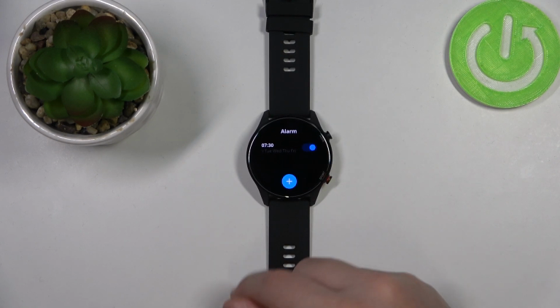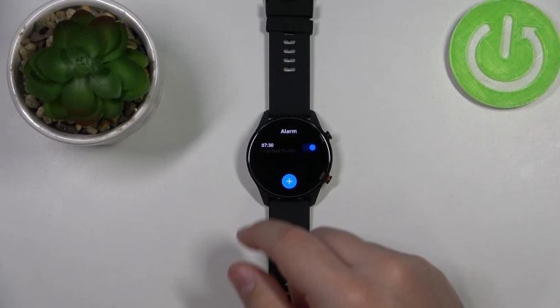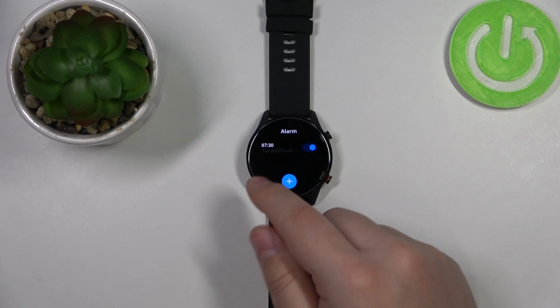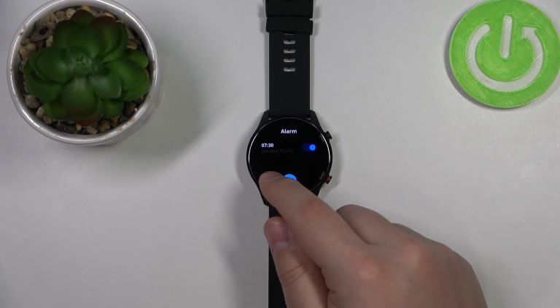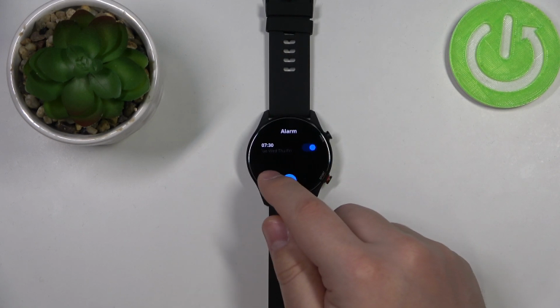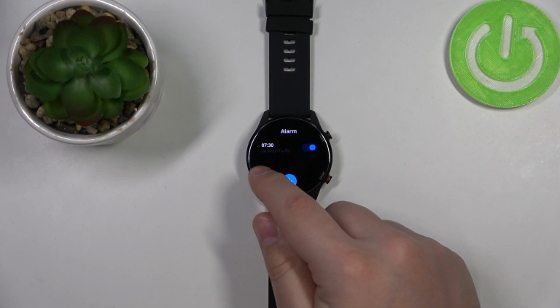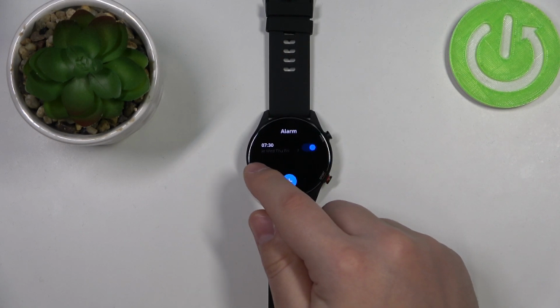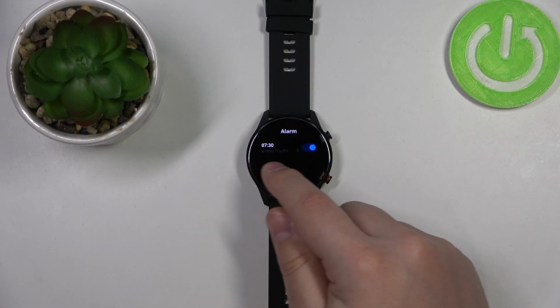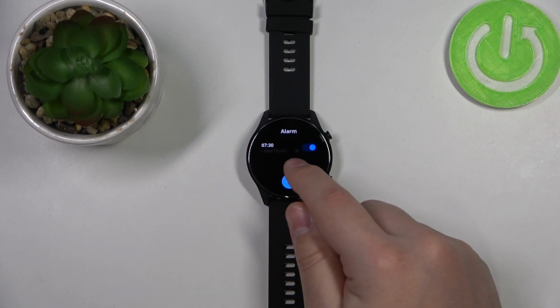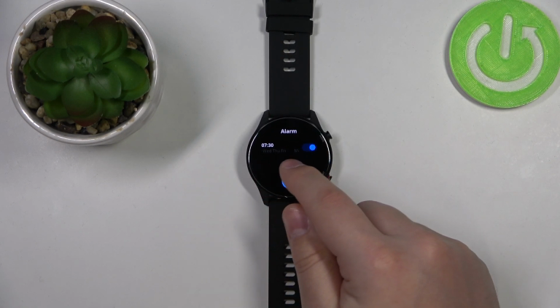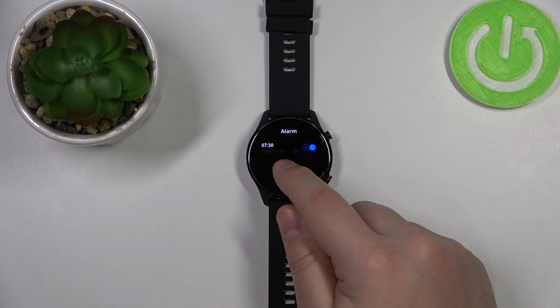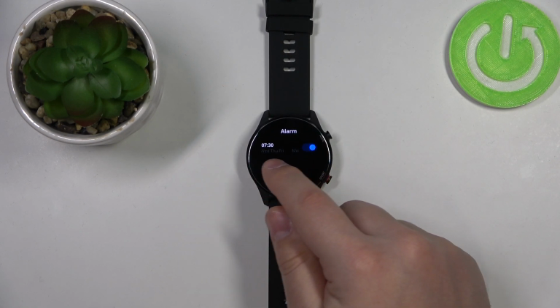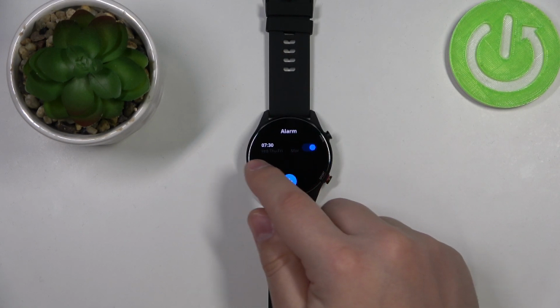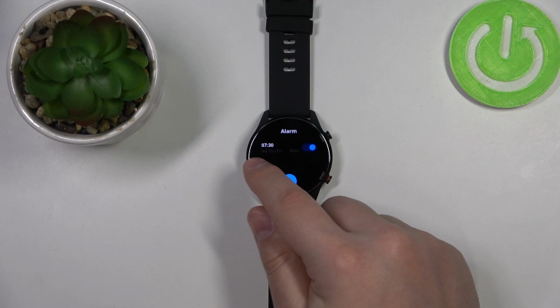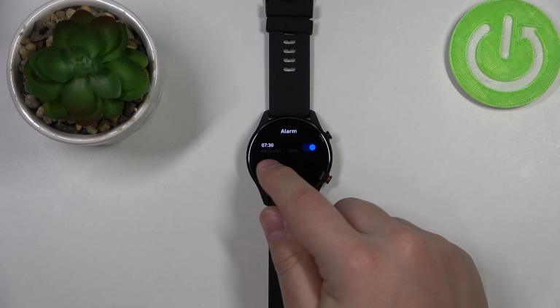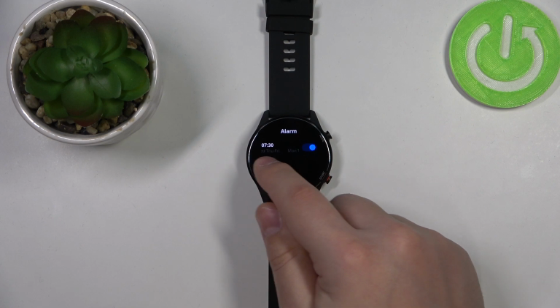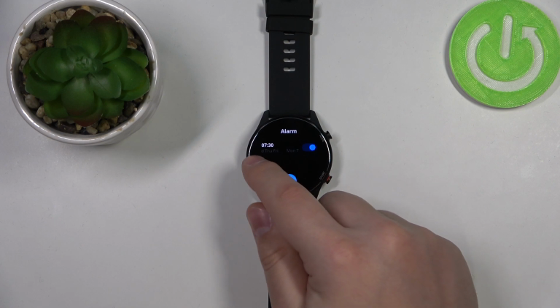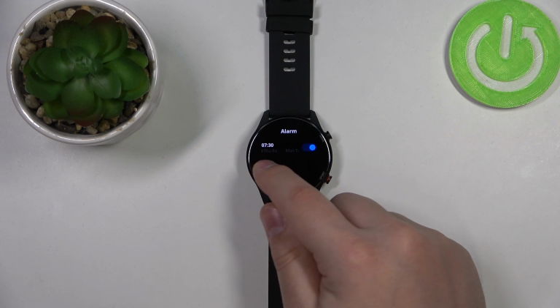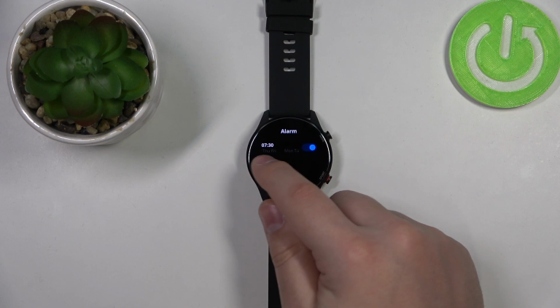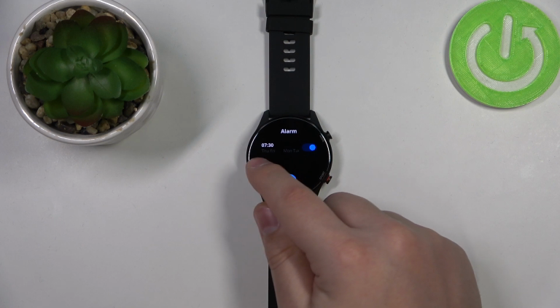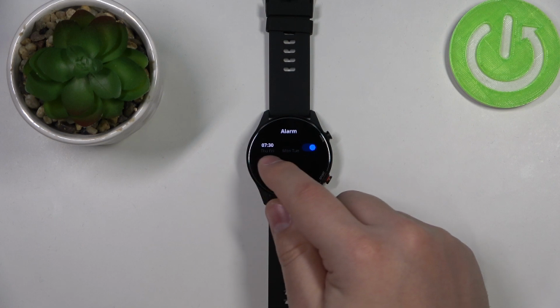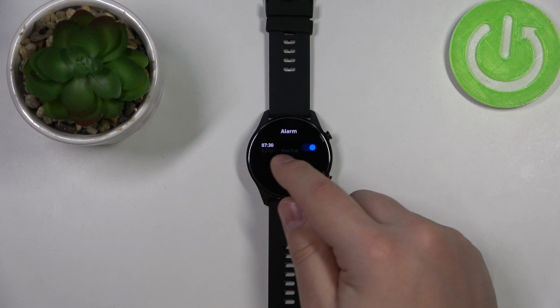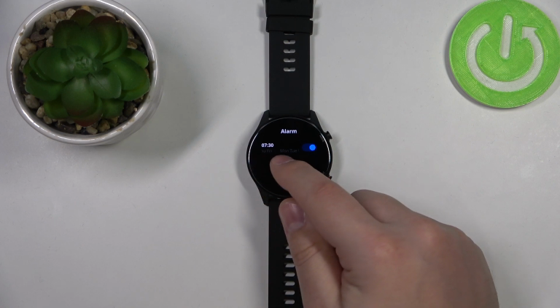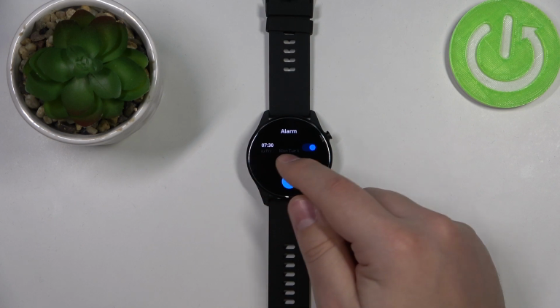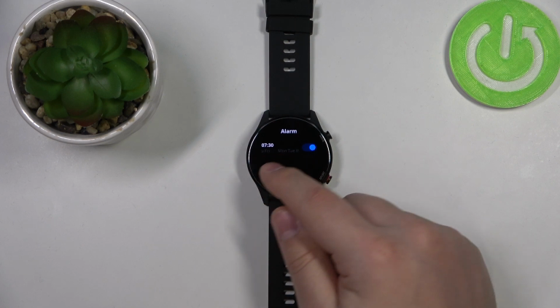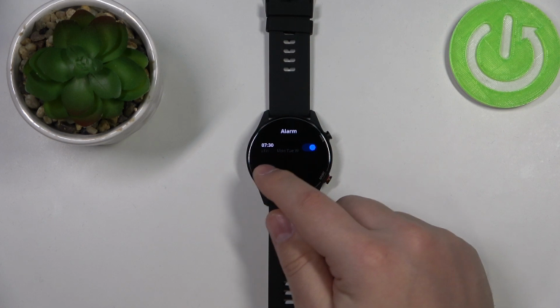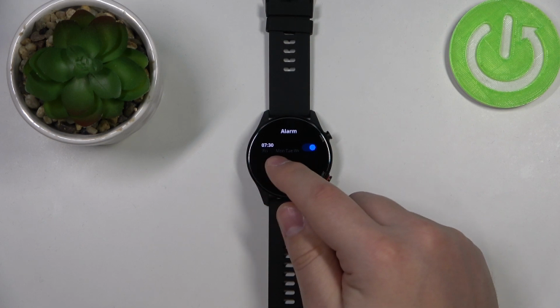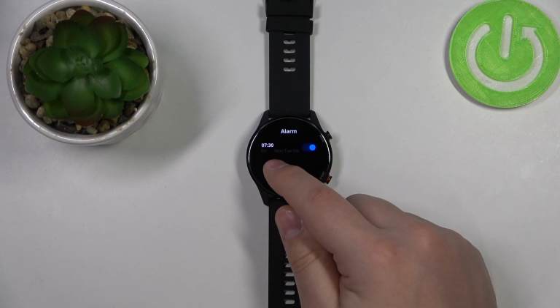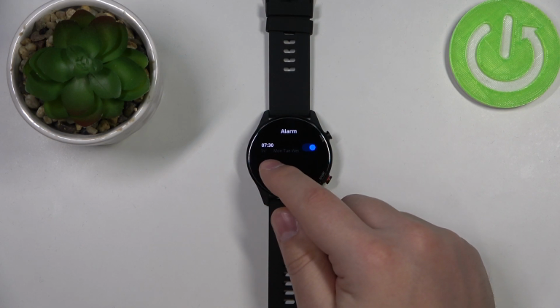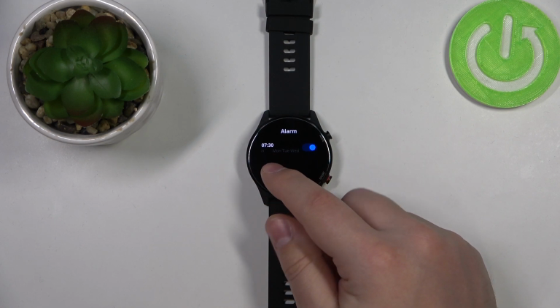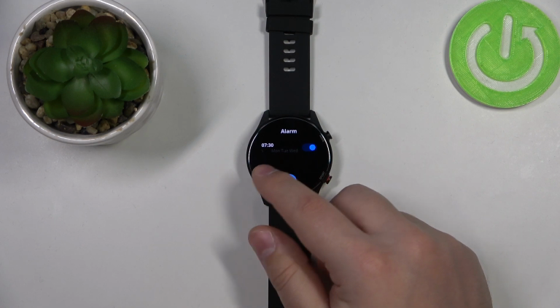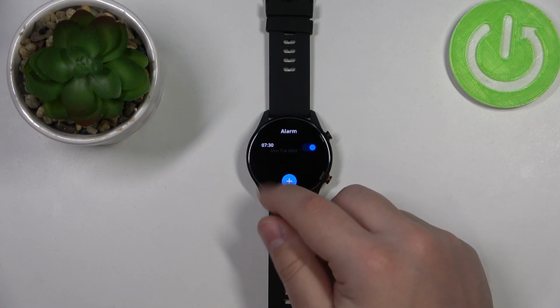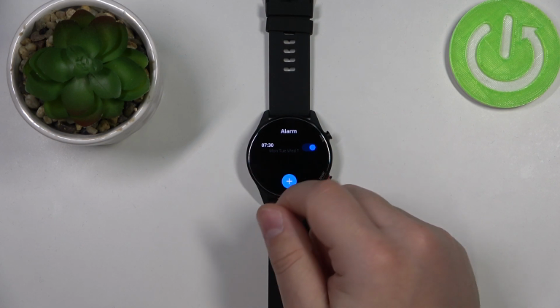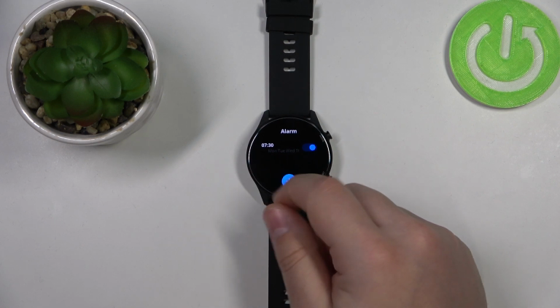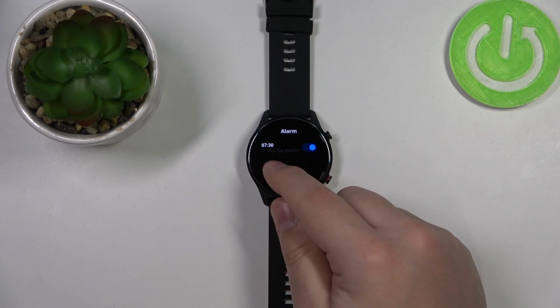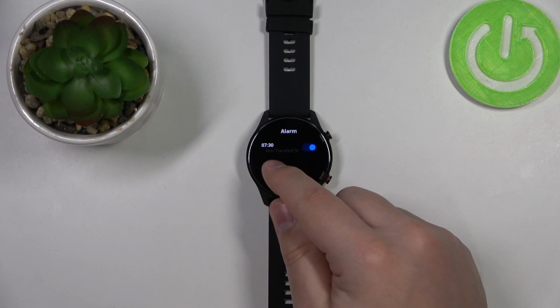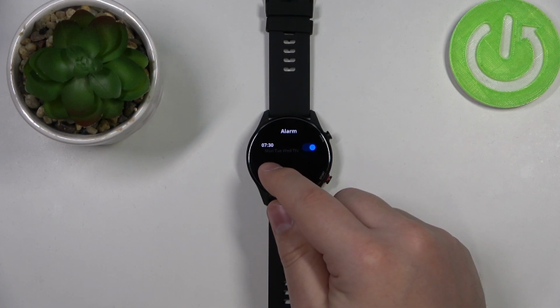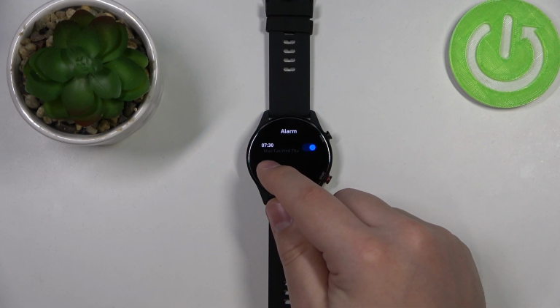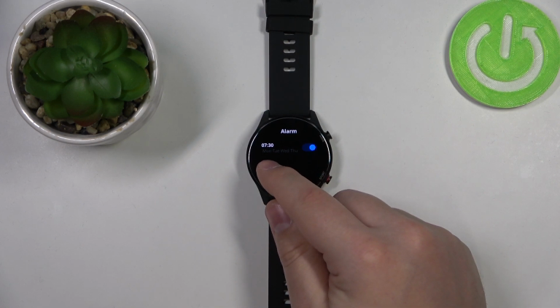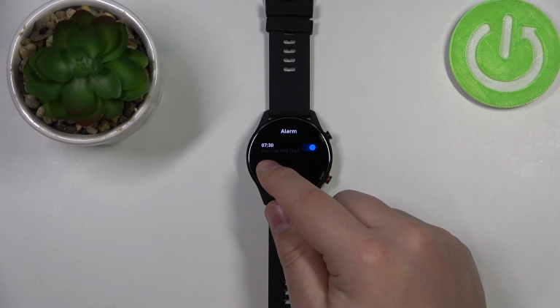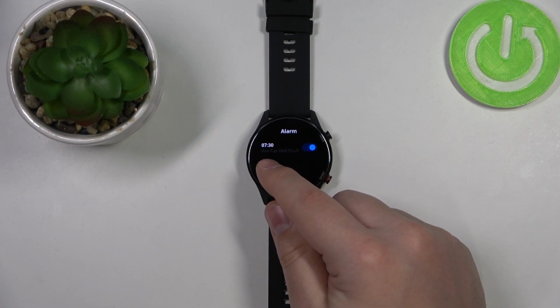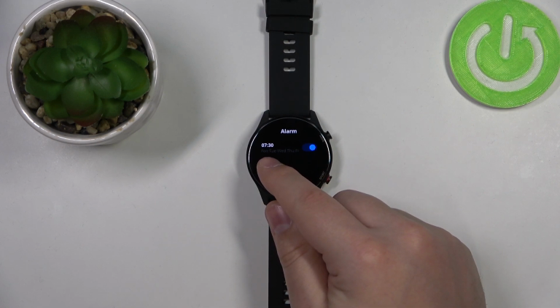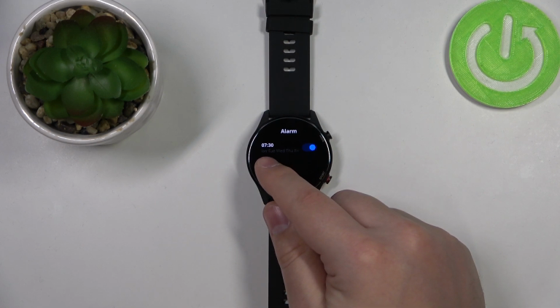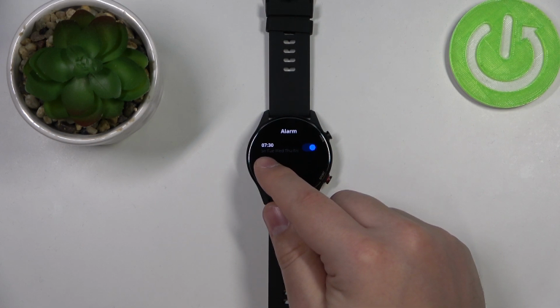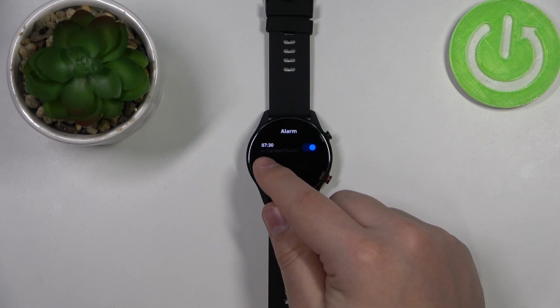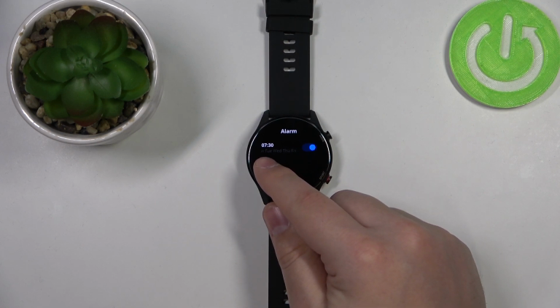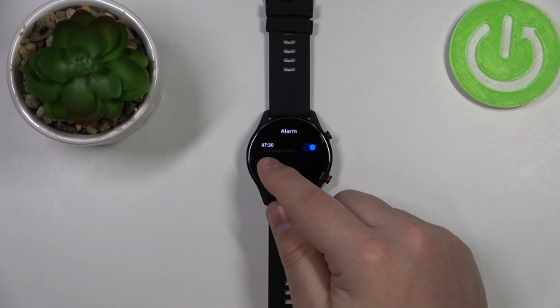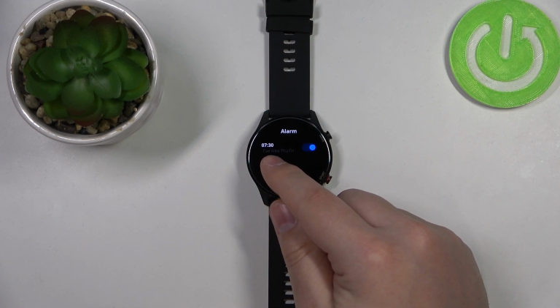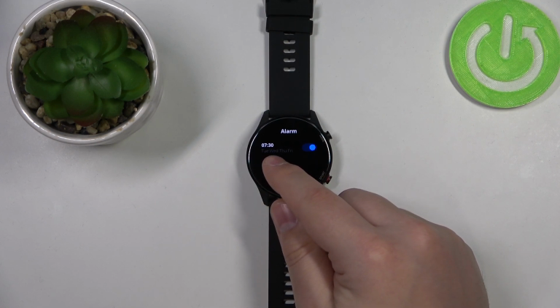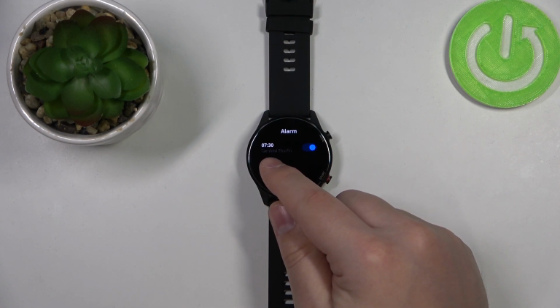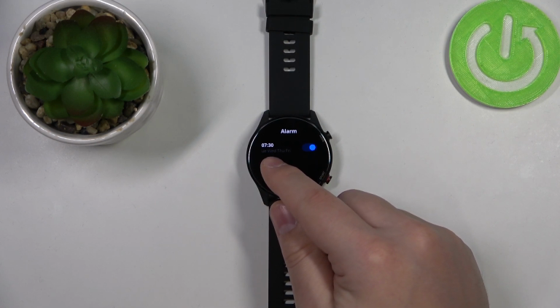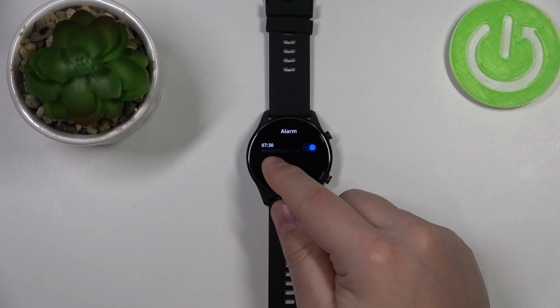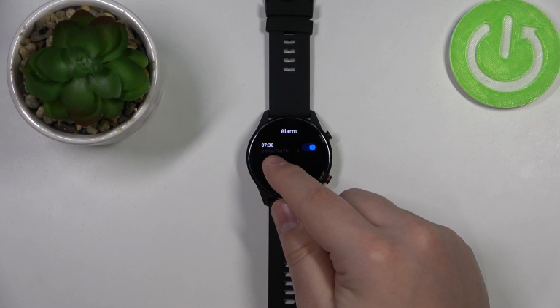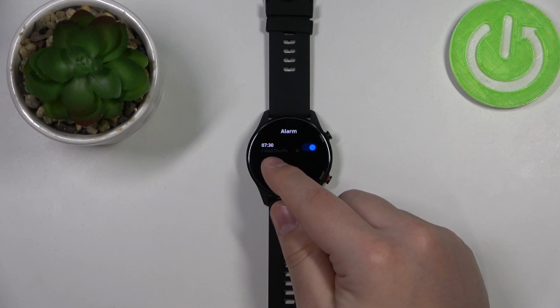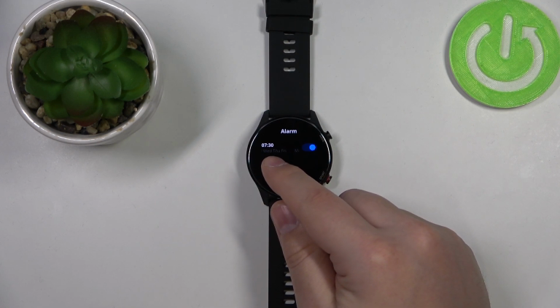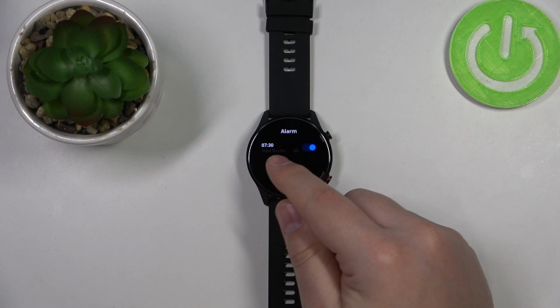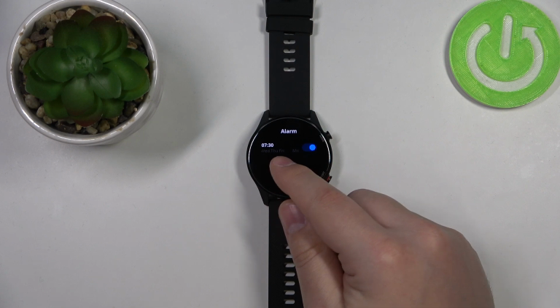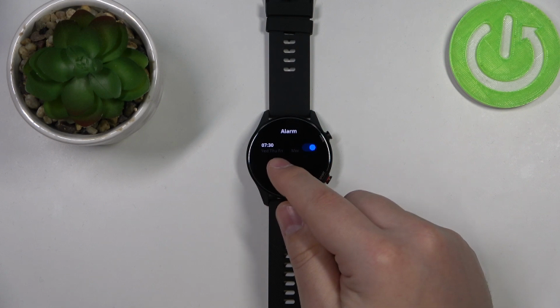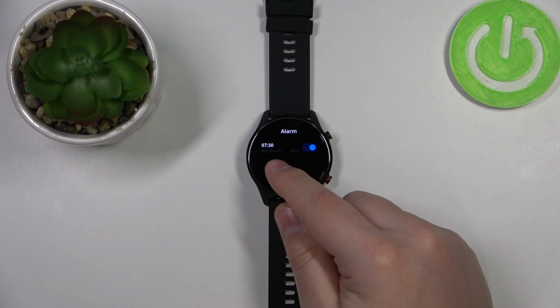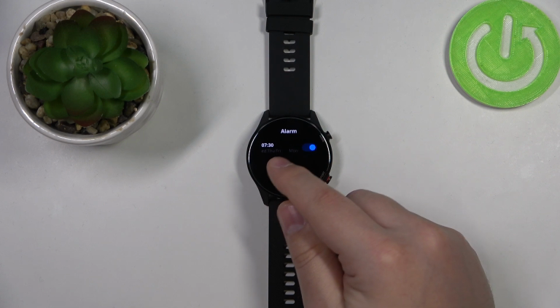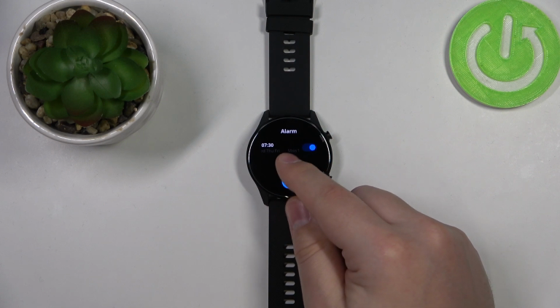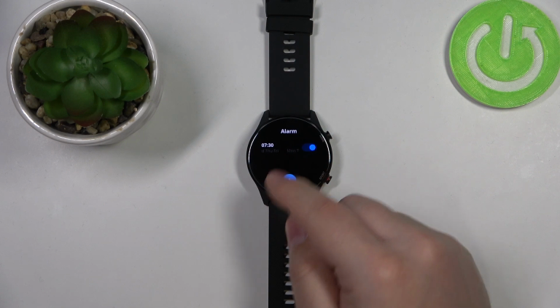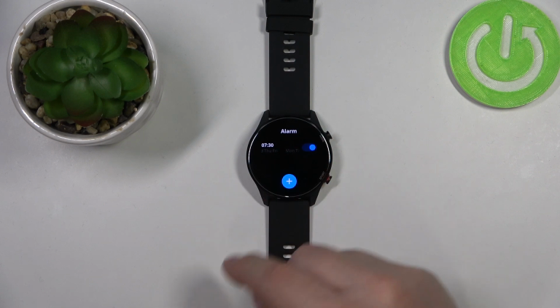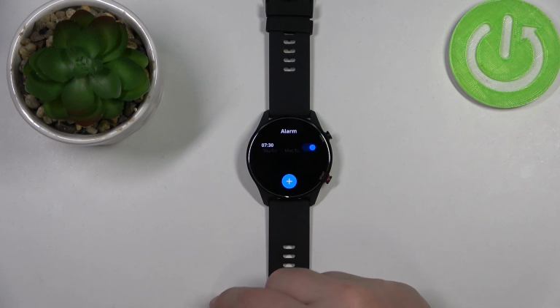As you can see, here we have our alarm set for 7:30 and it's going to ring on Monday, Tuesday, Wednesday, Thursday, and Friday.